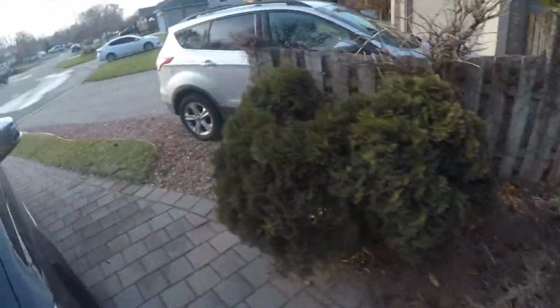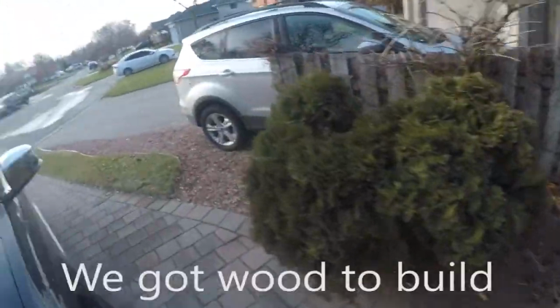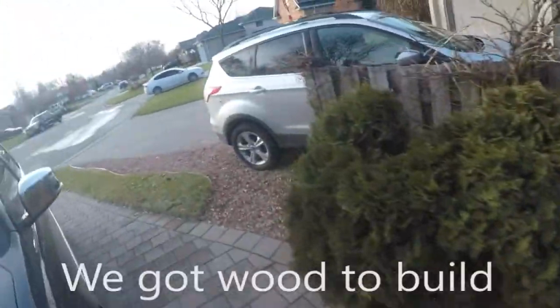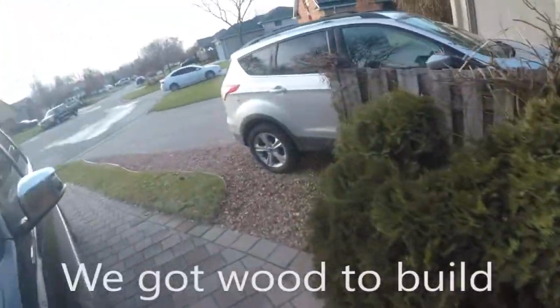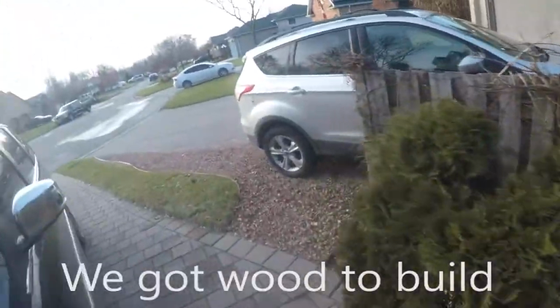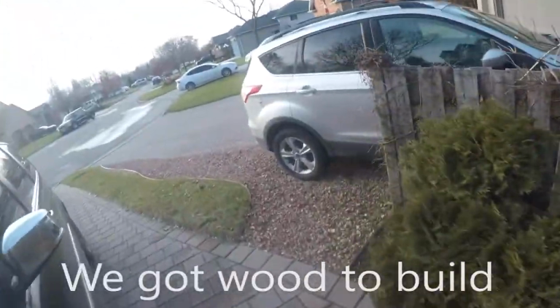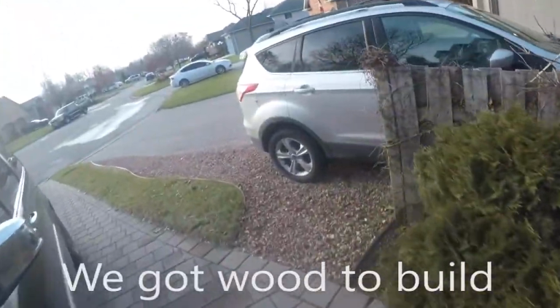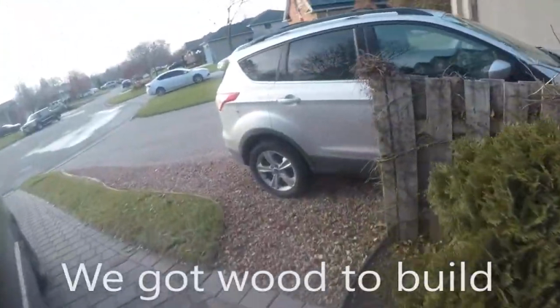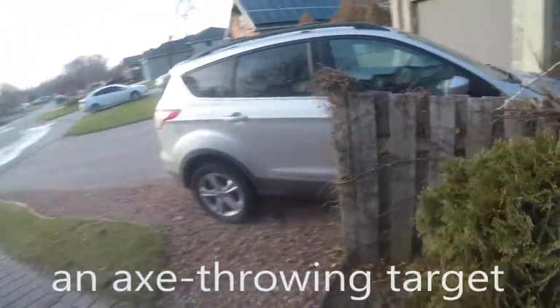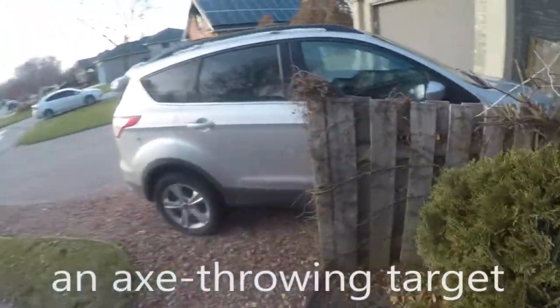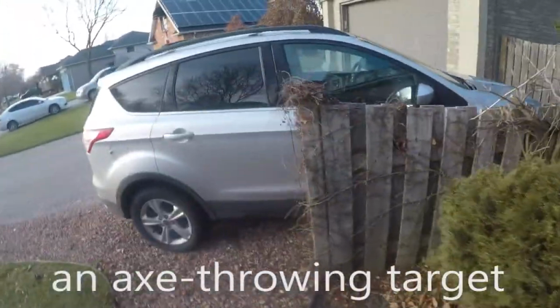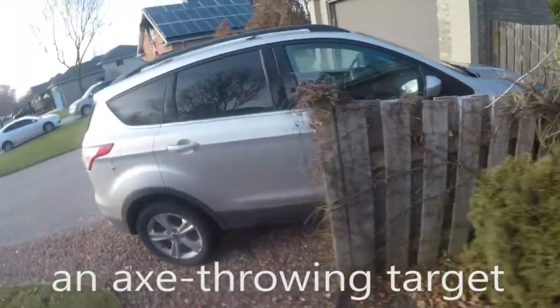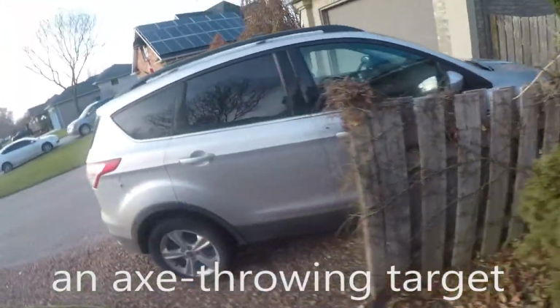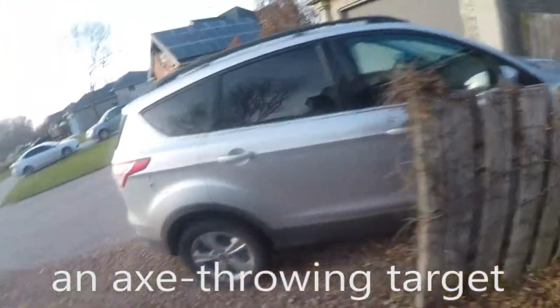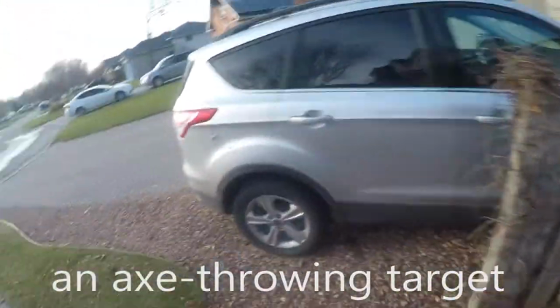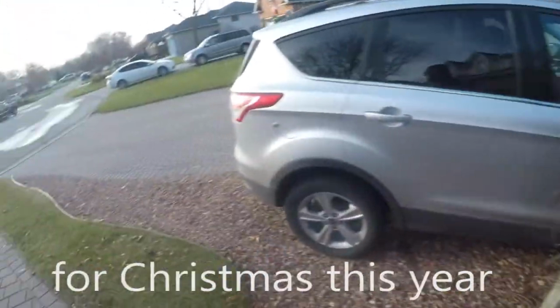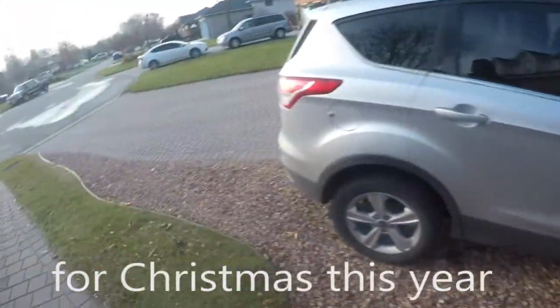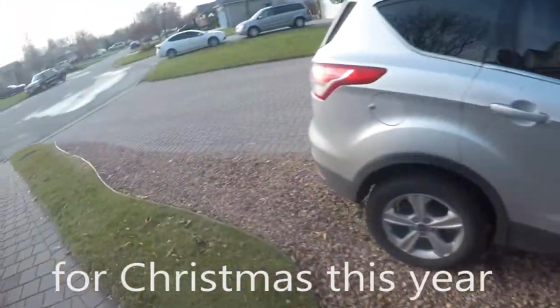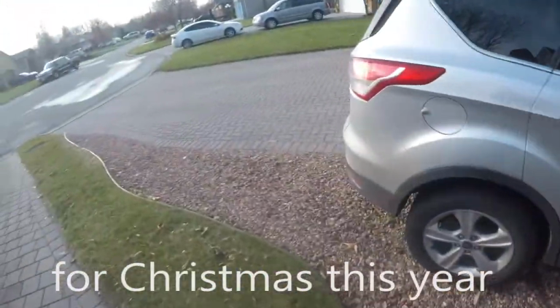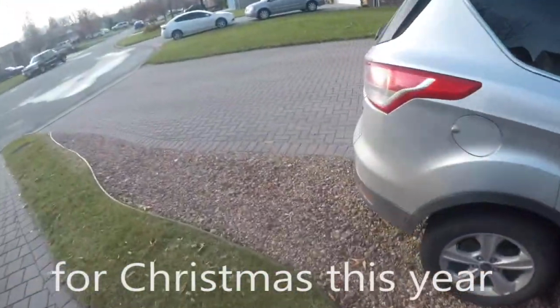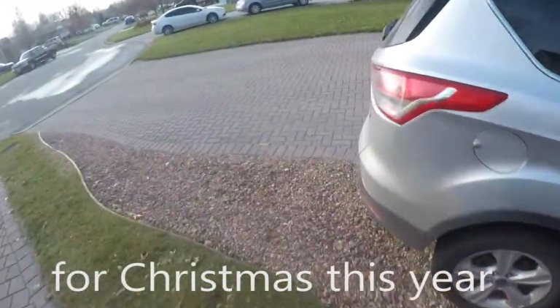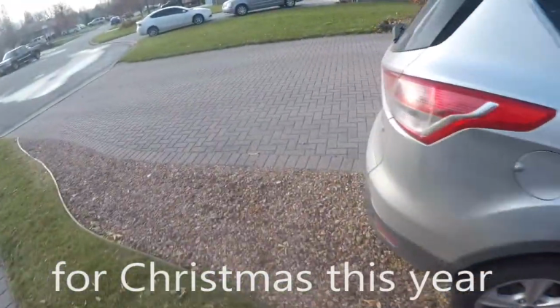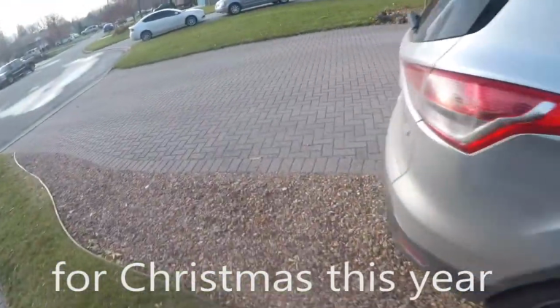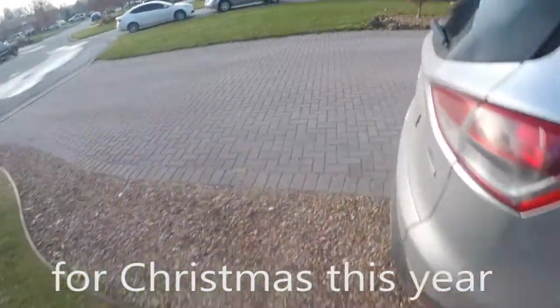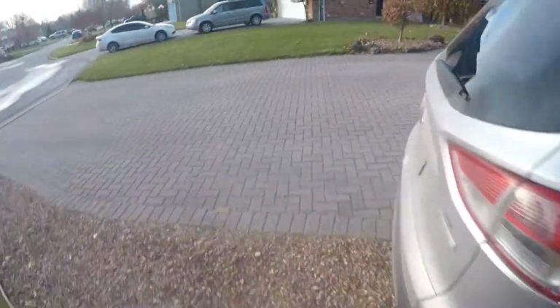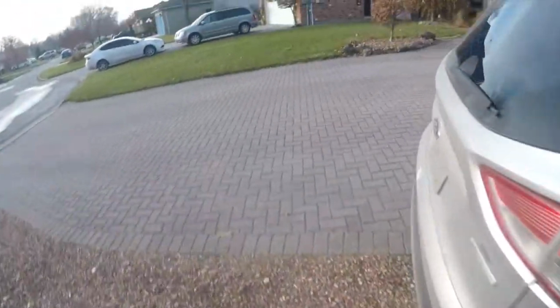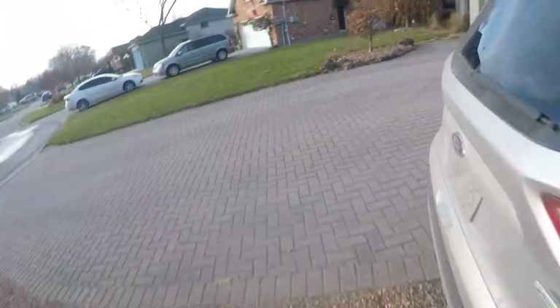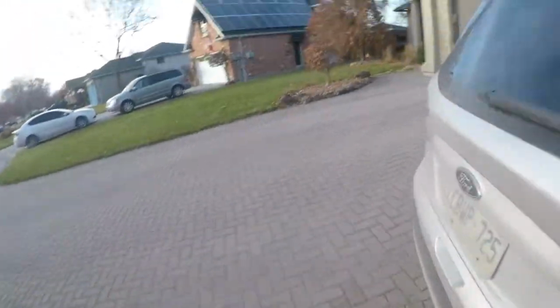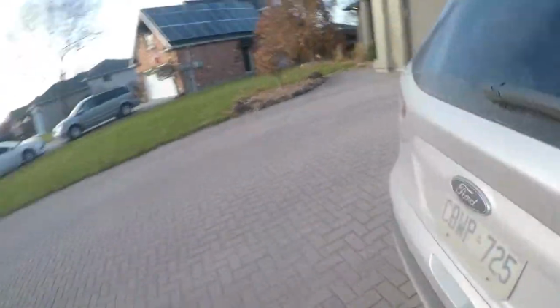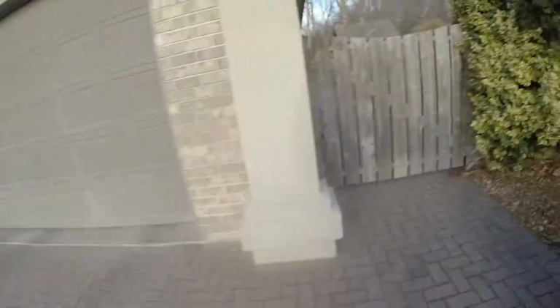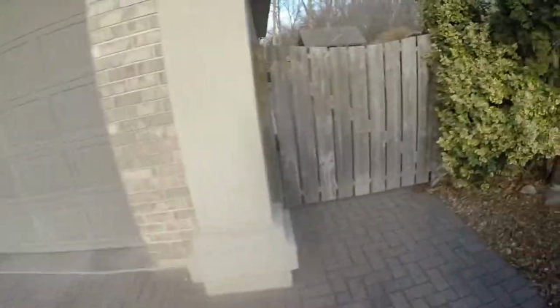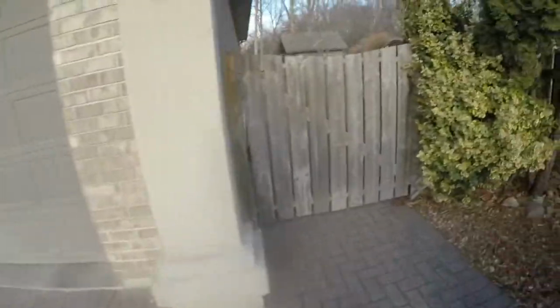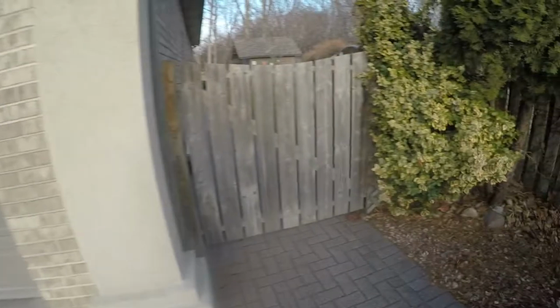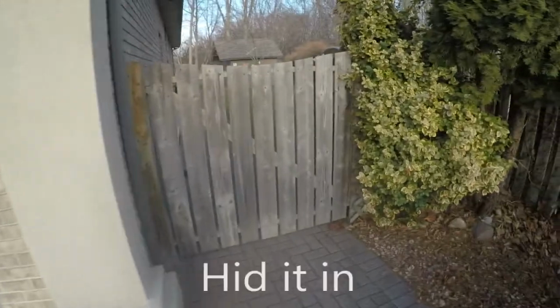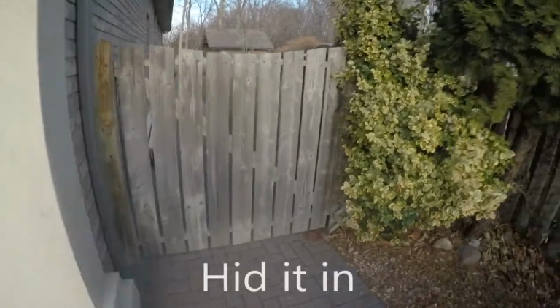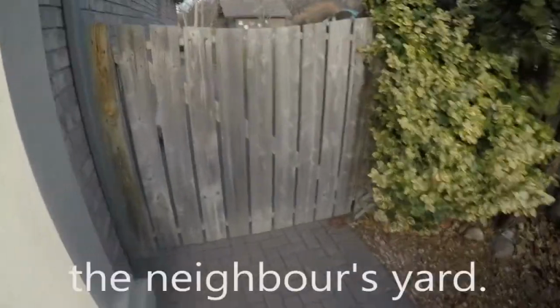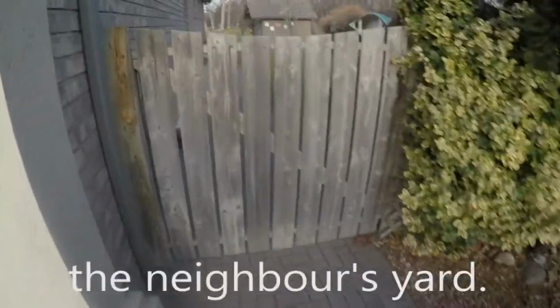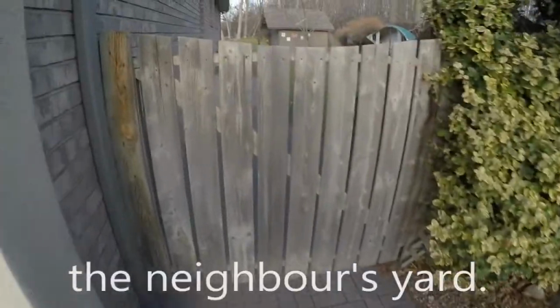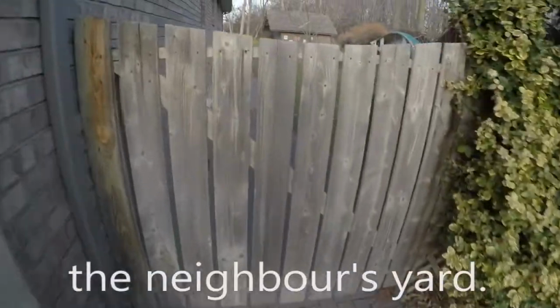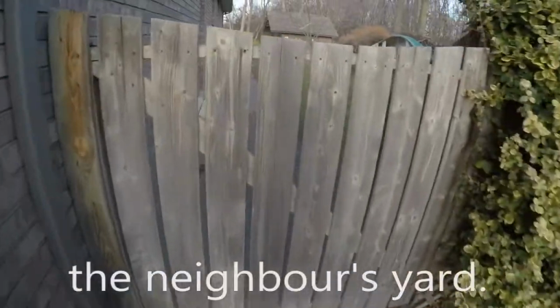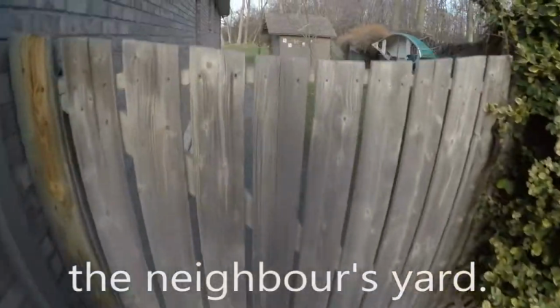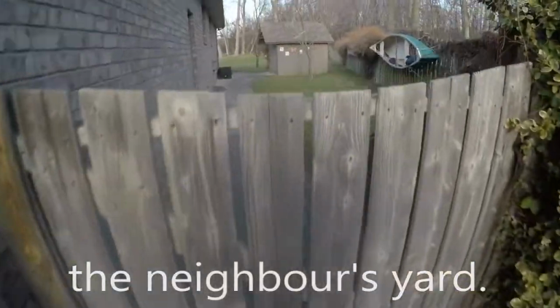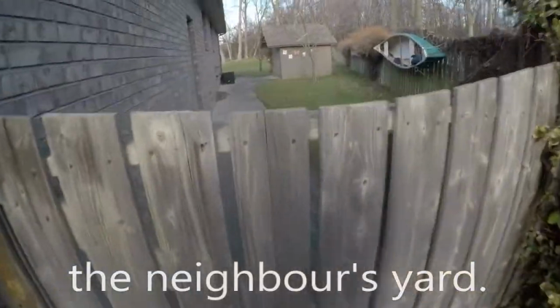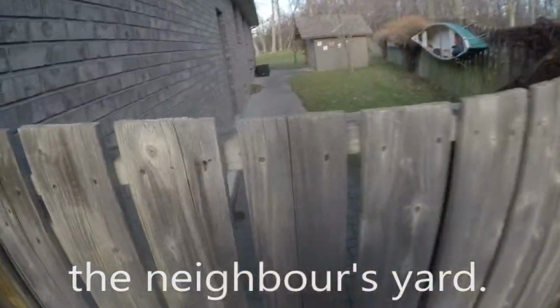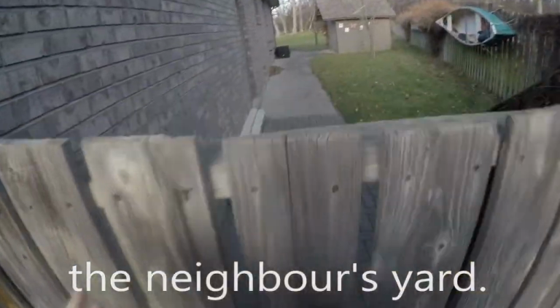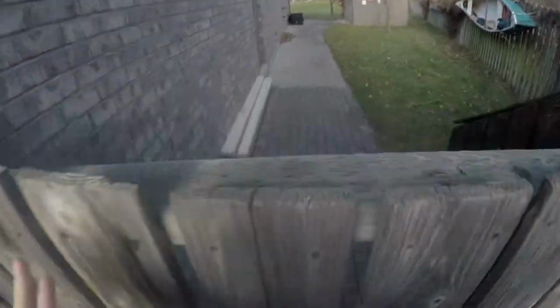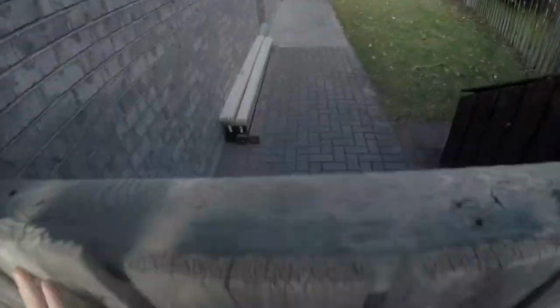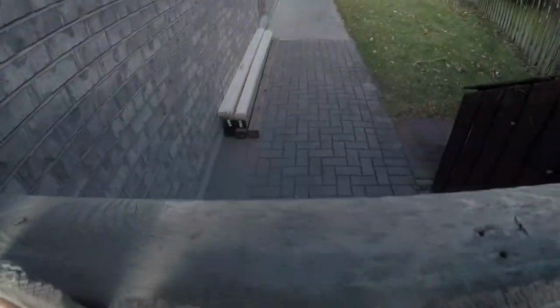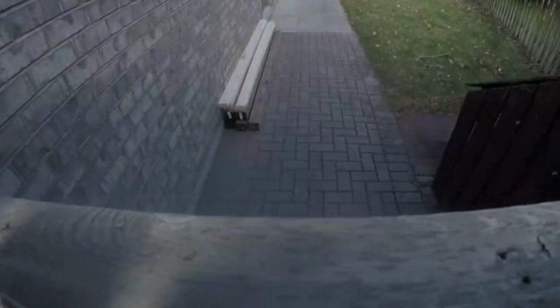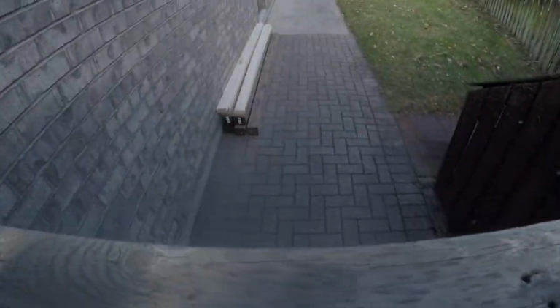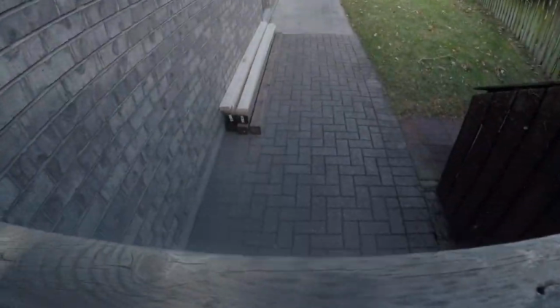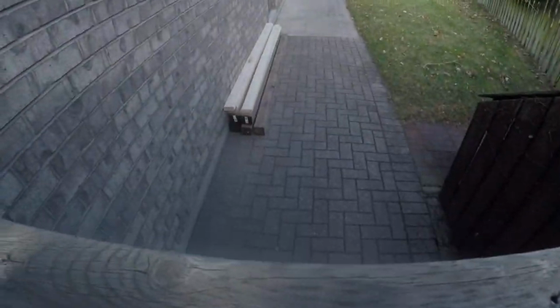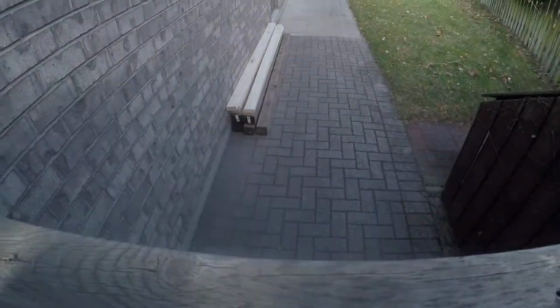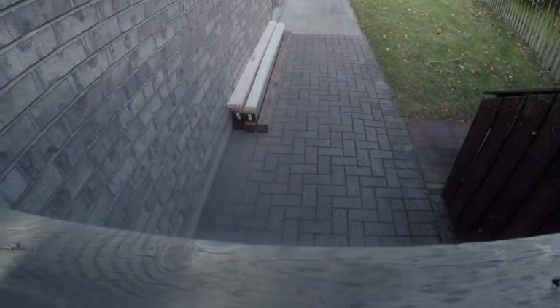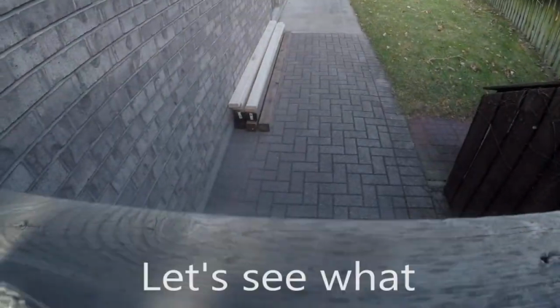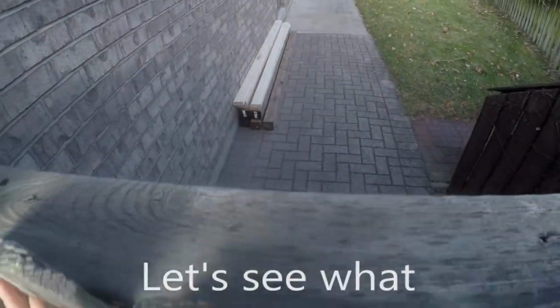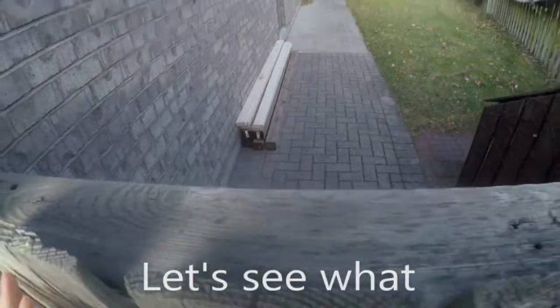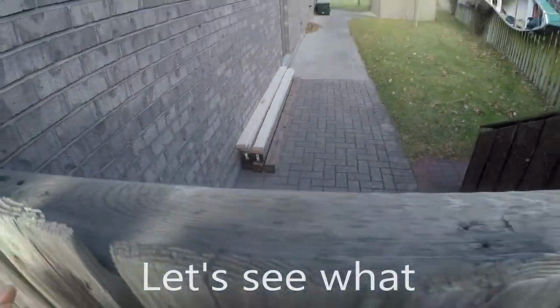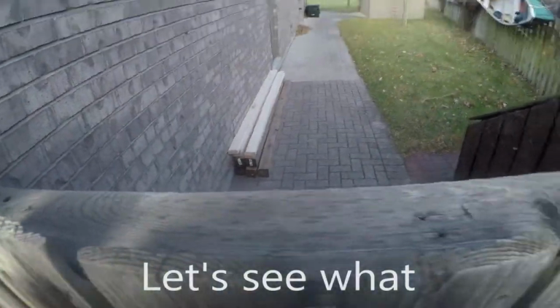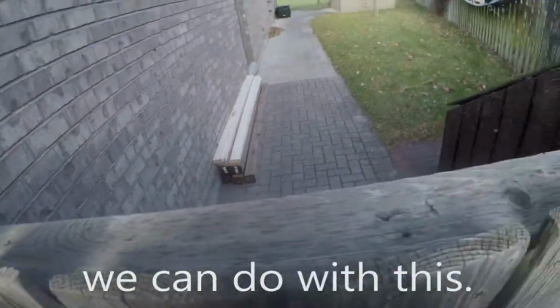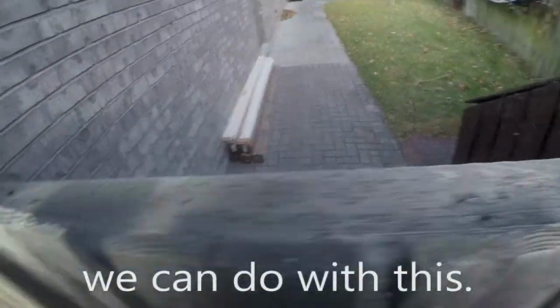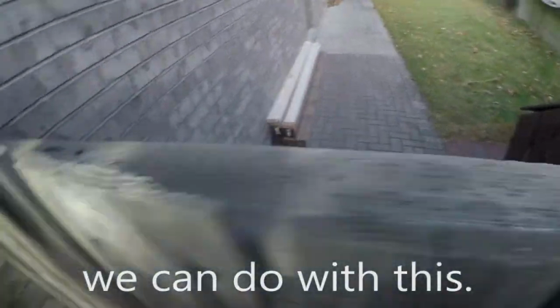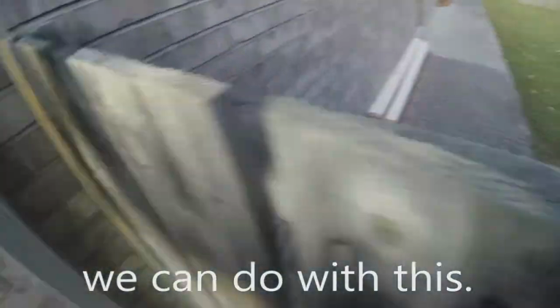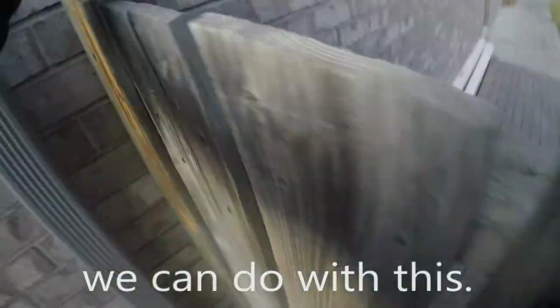We're going to build an axe store in Target for Christmas this year in the neighbor's yard. Let's see what we can do with this.